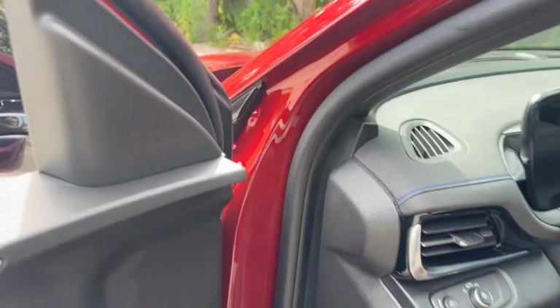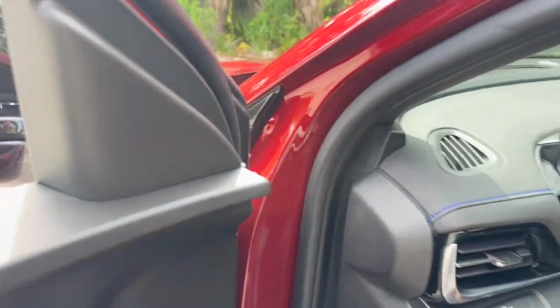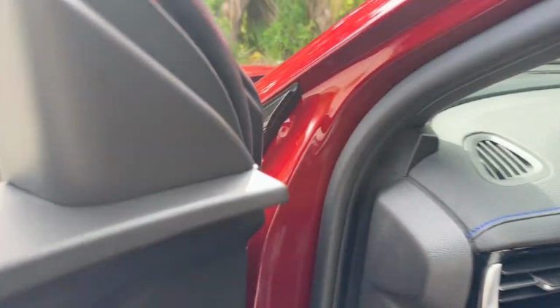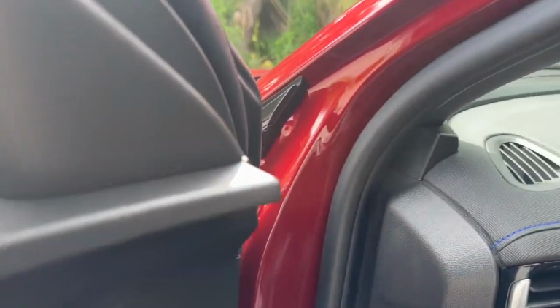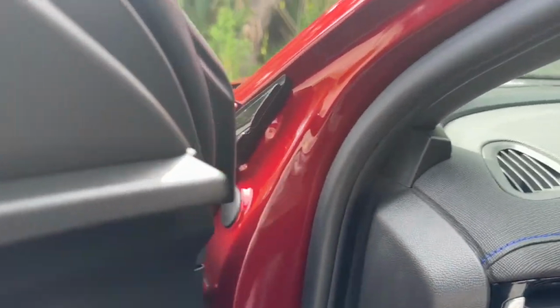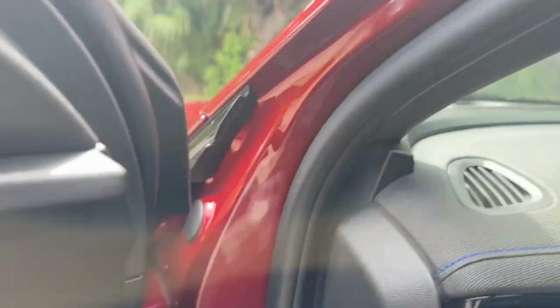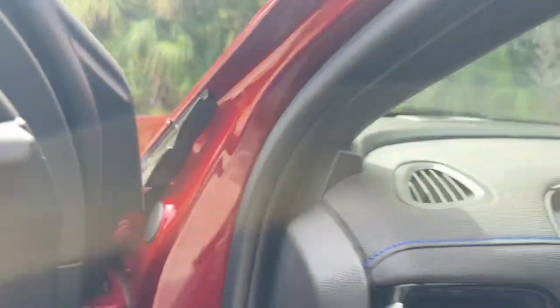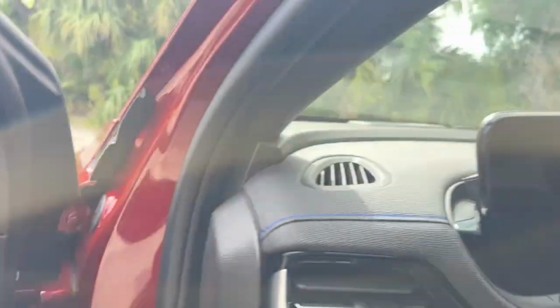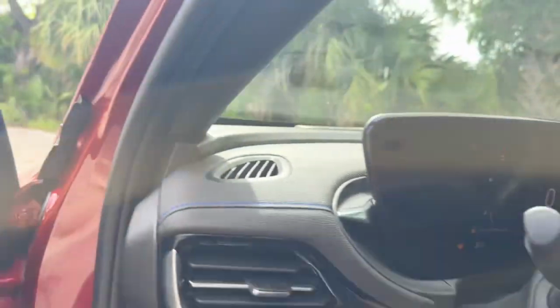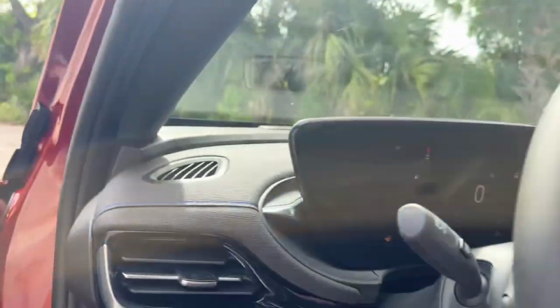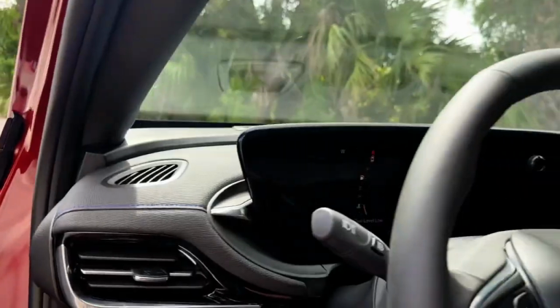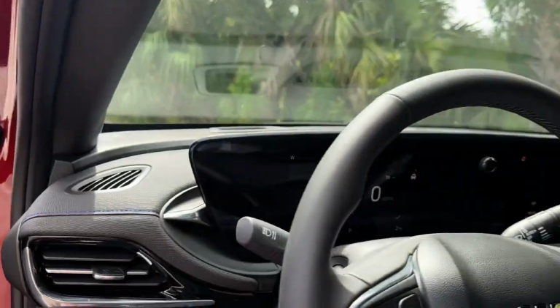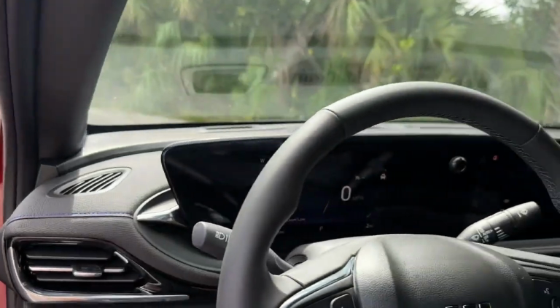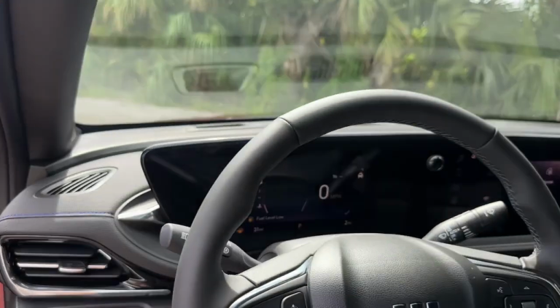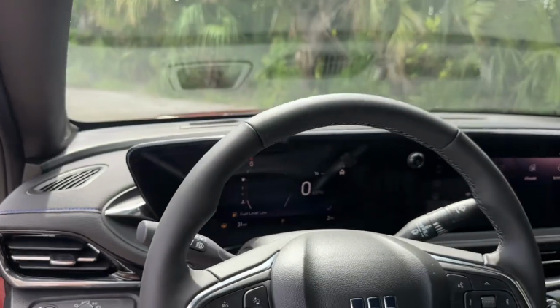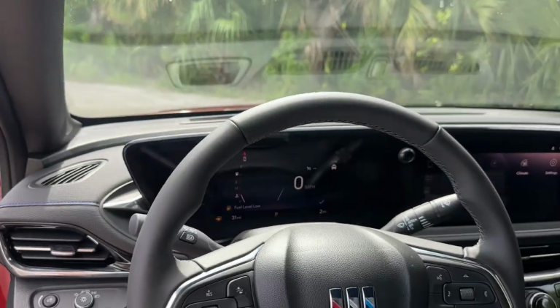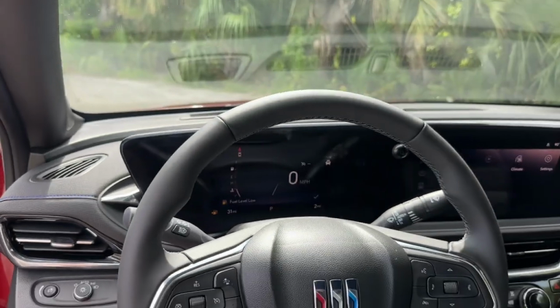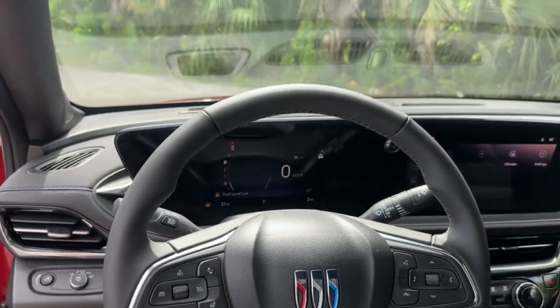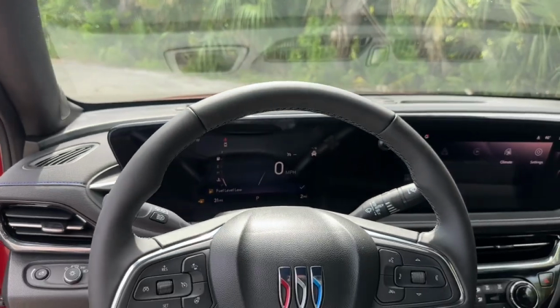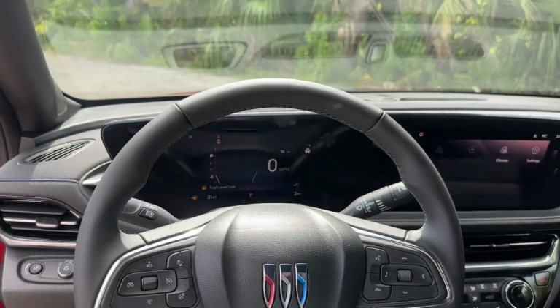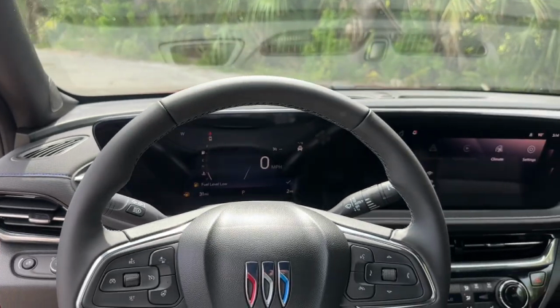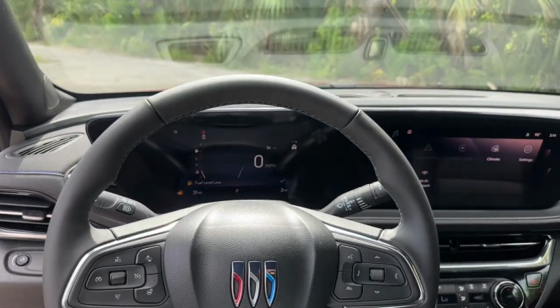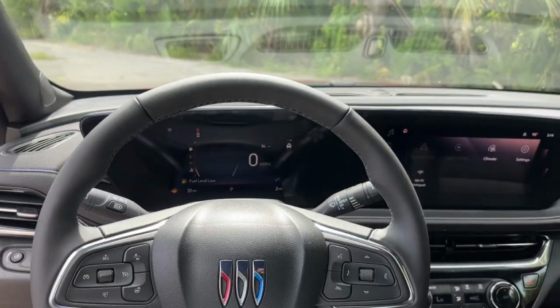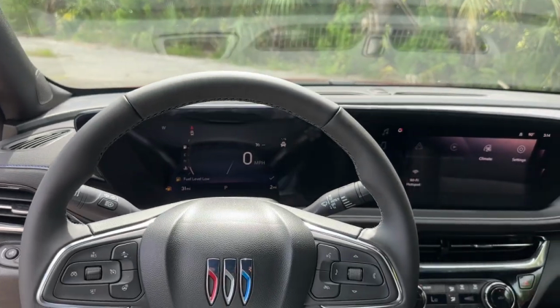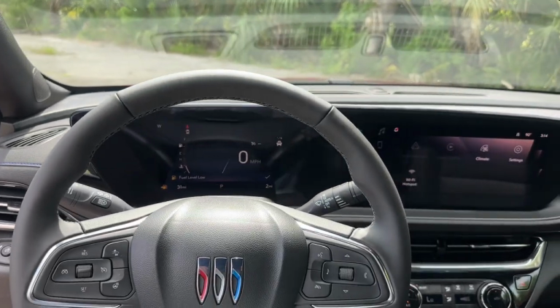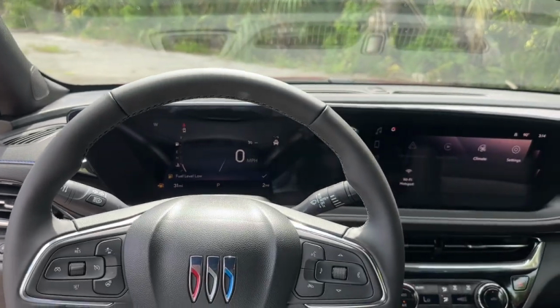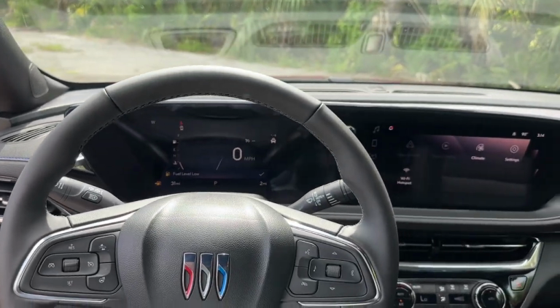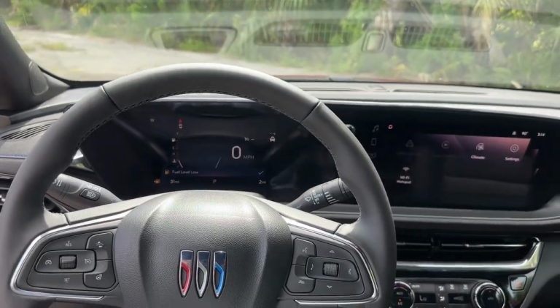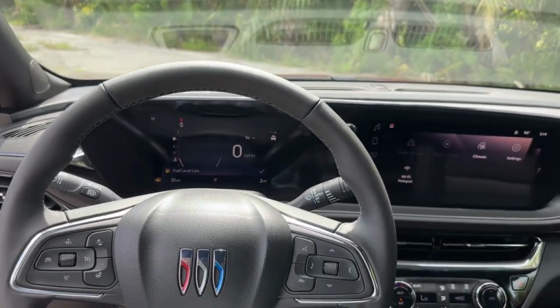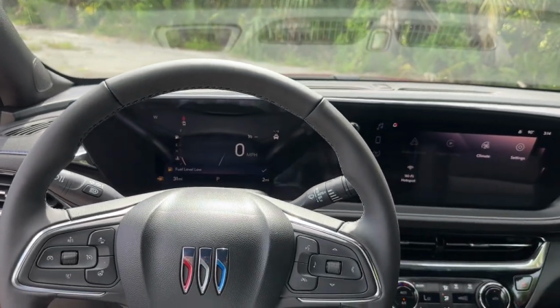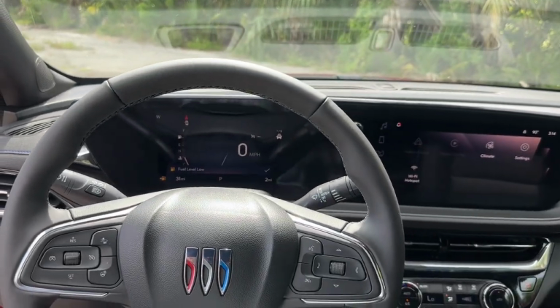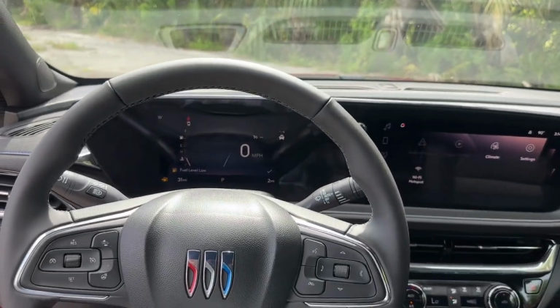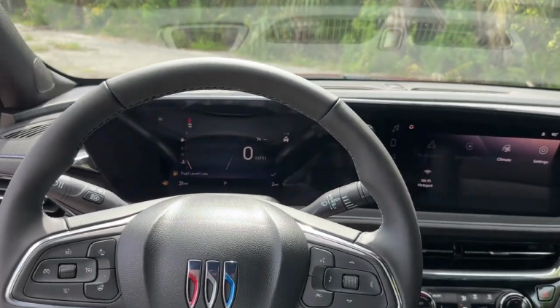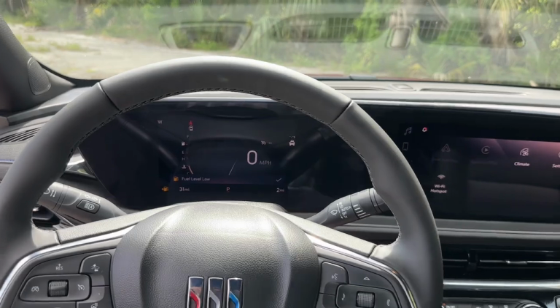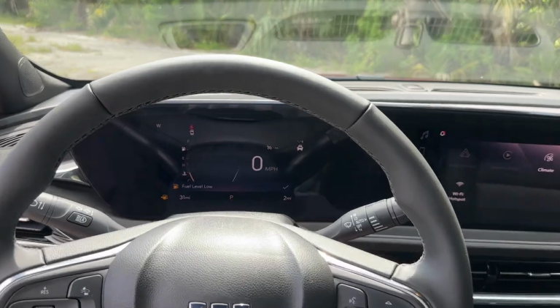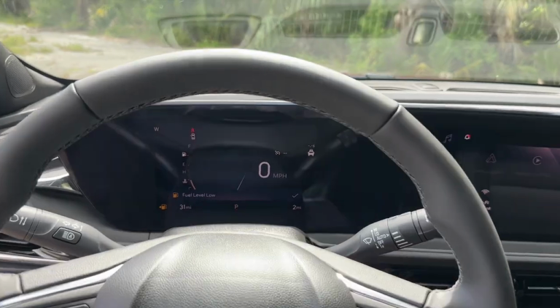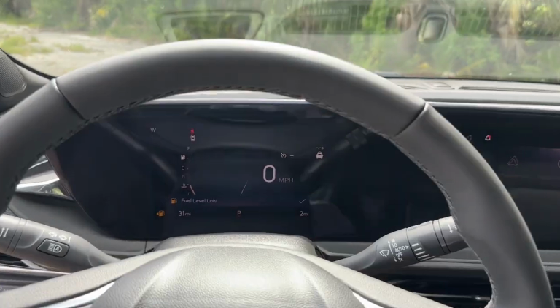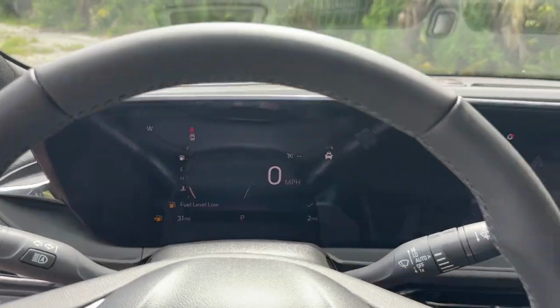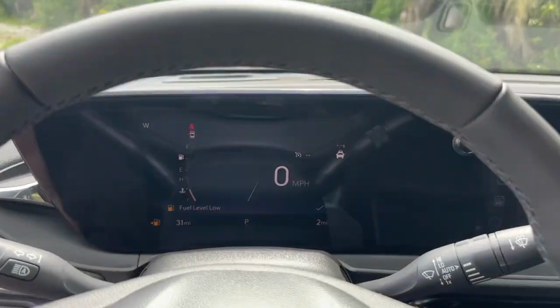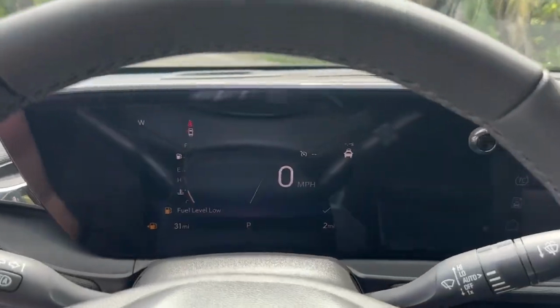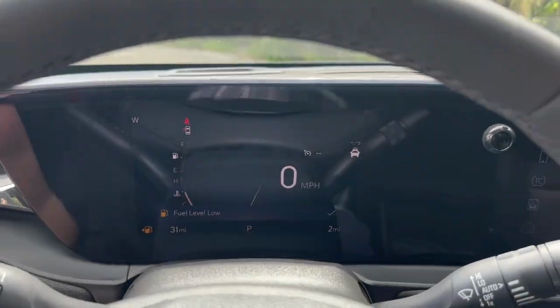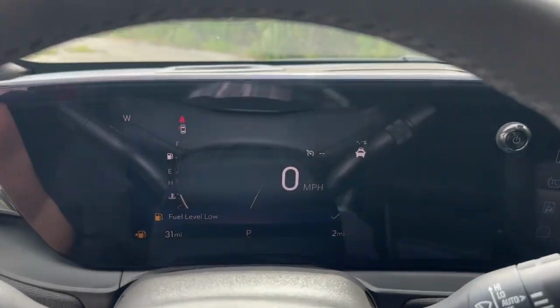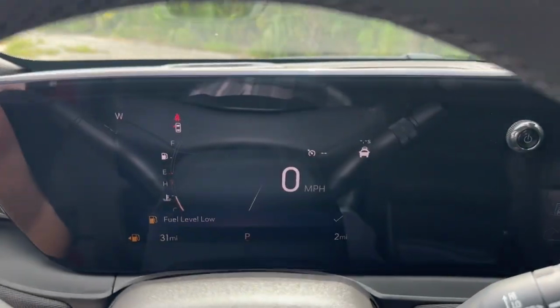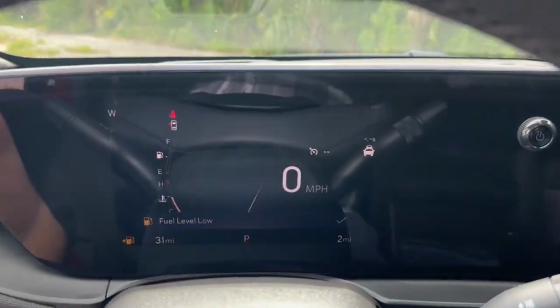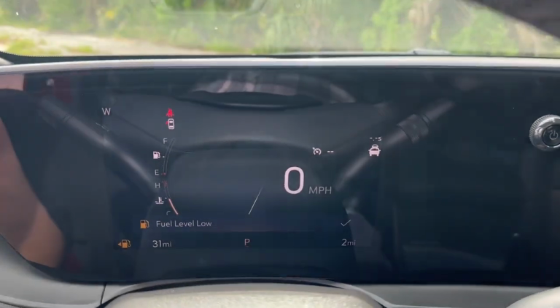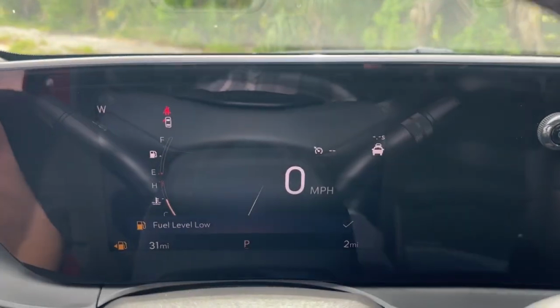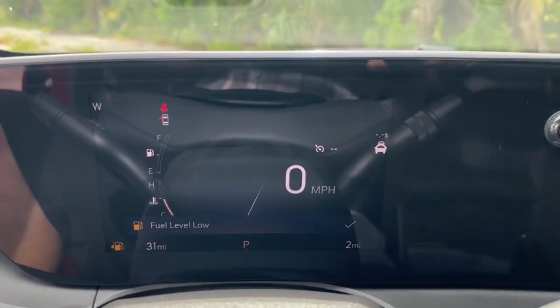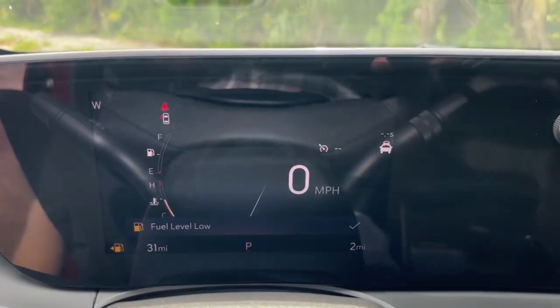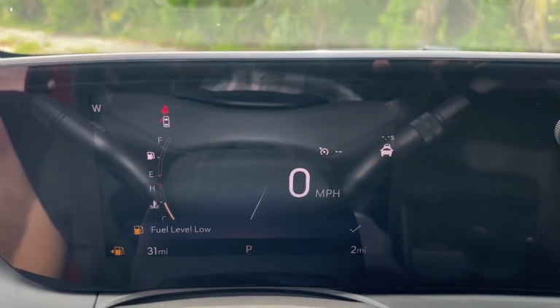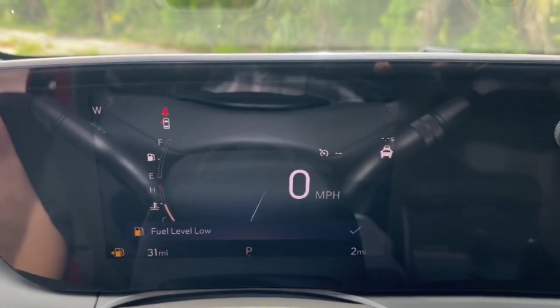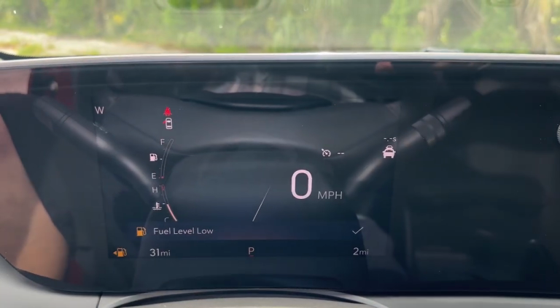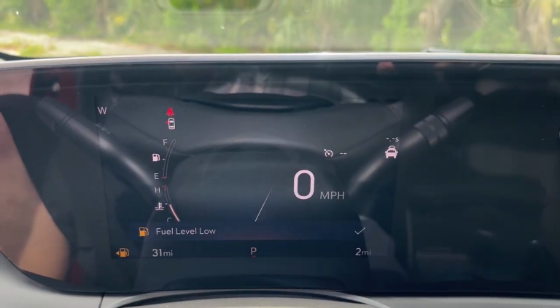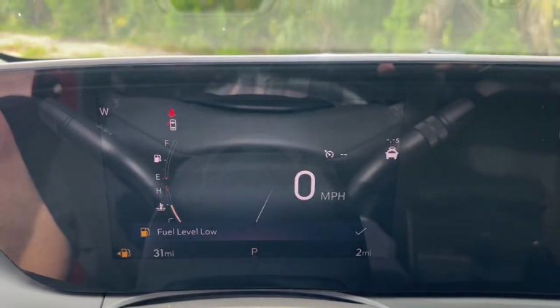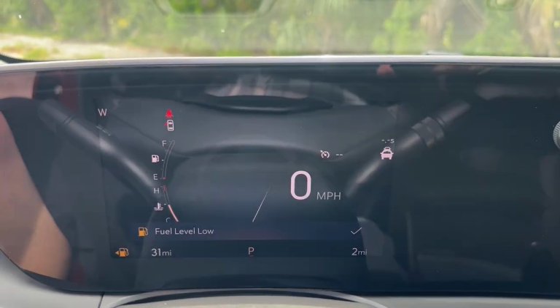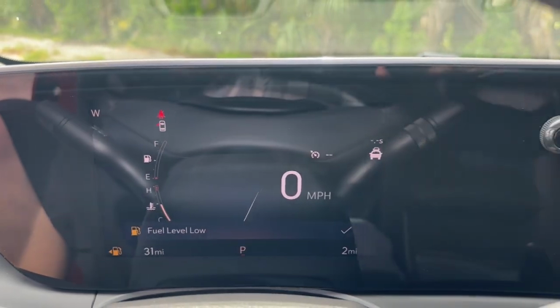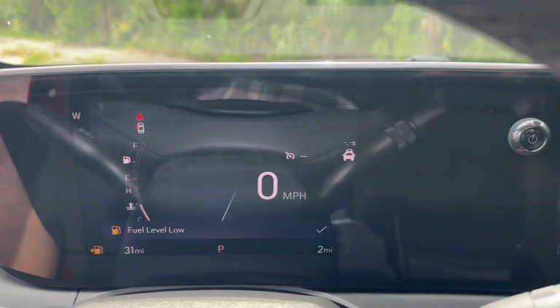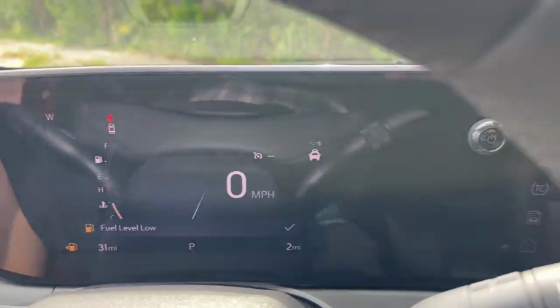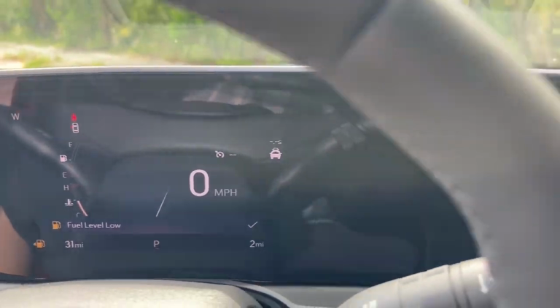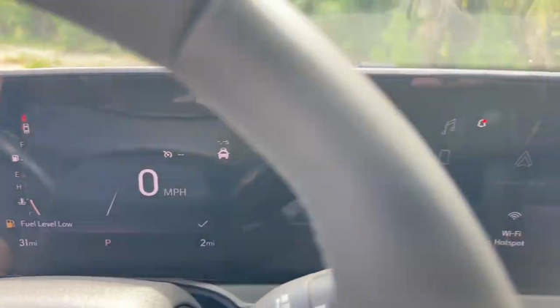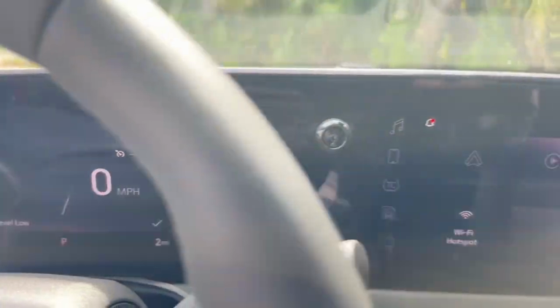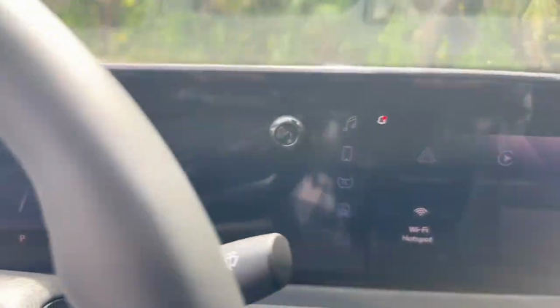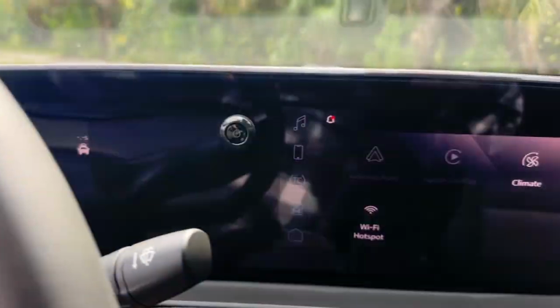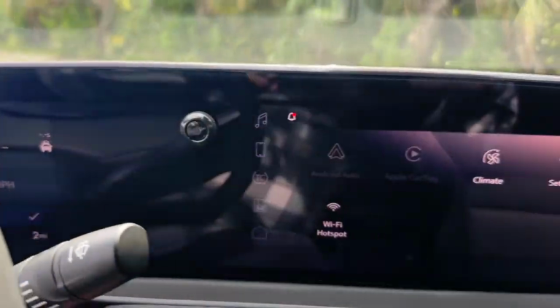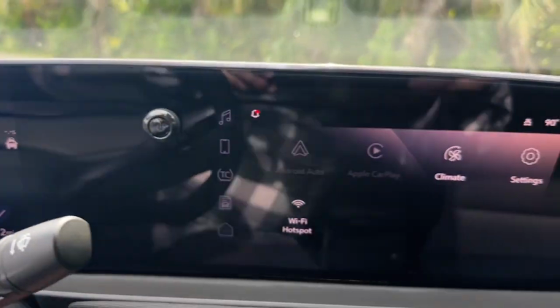Make your daily drive all it can be in this stylish Envista. Come in for a test drive — our team will make it the best part of your day.